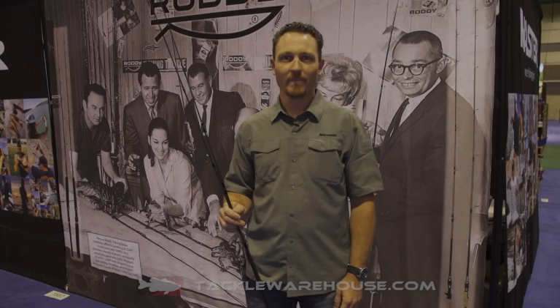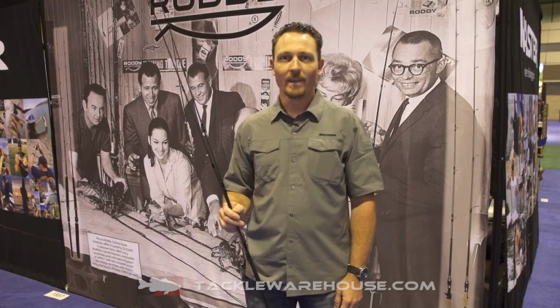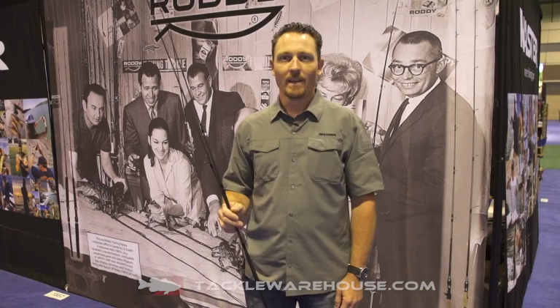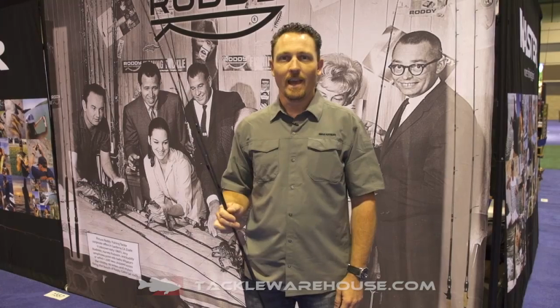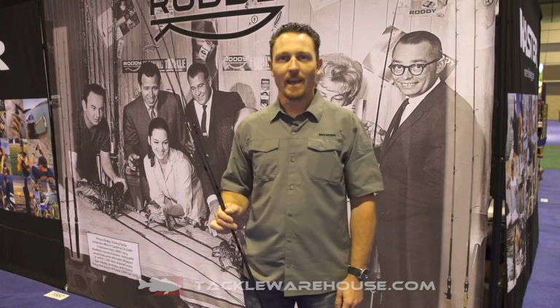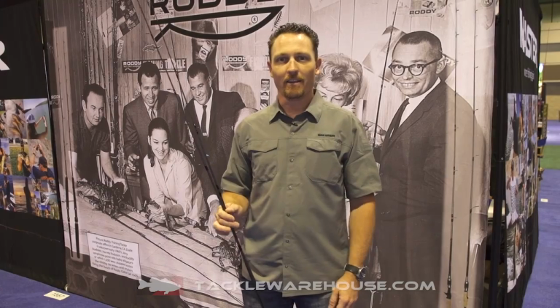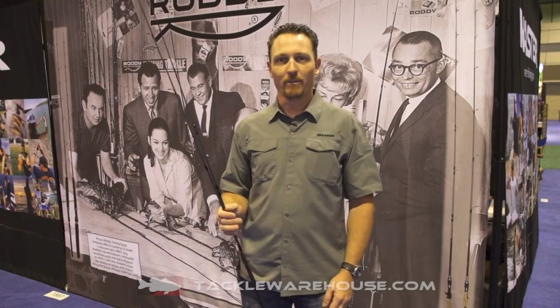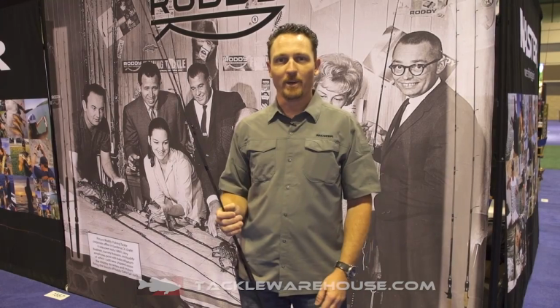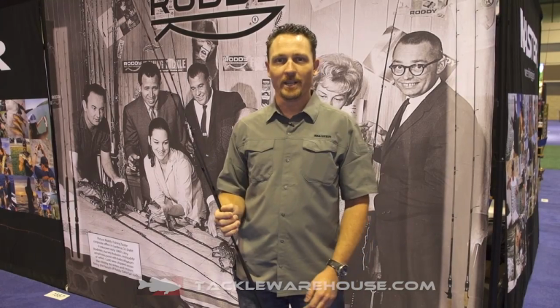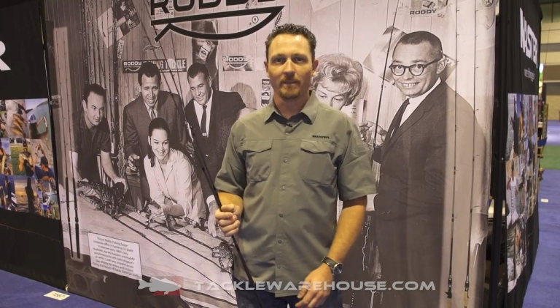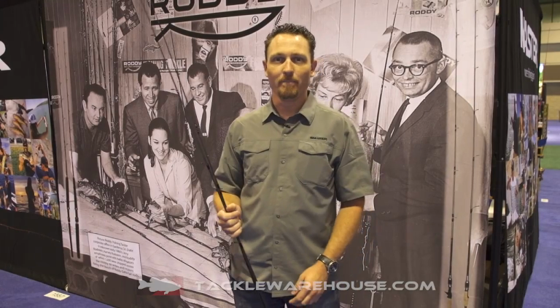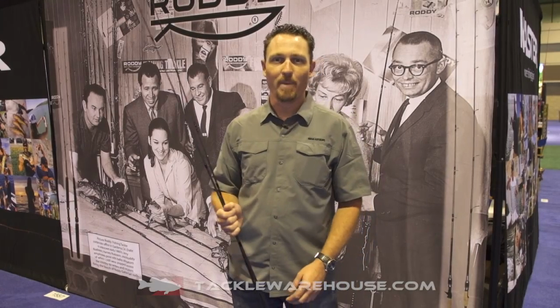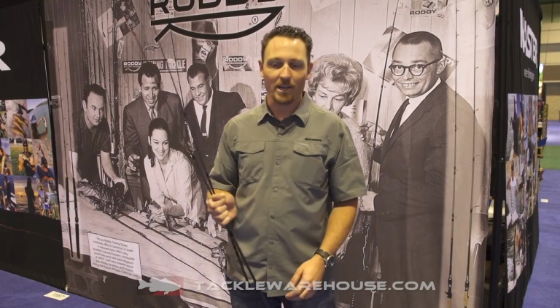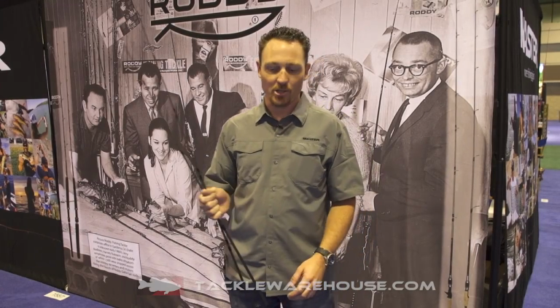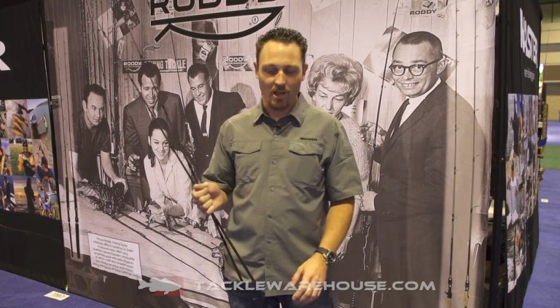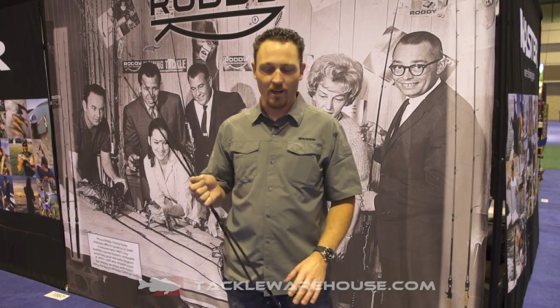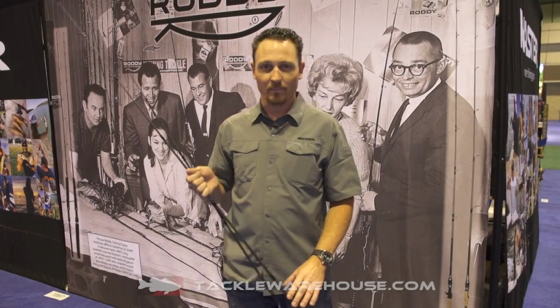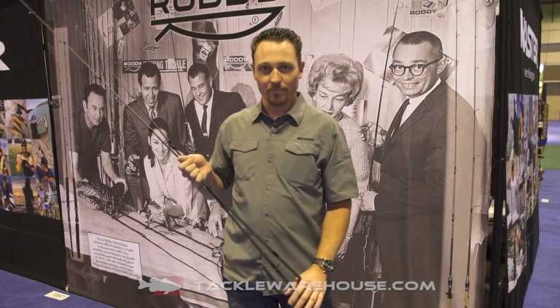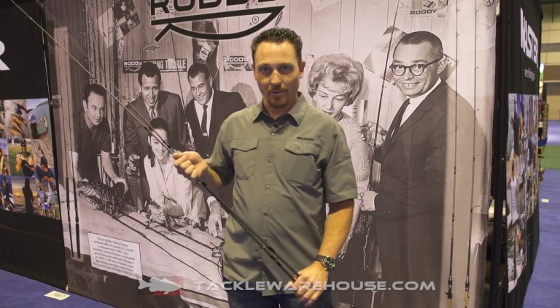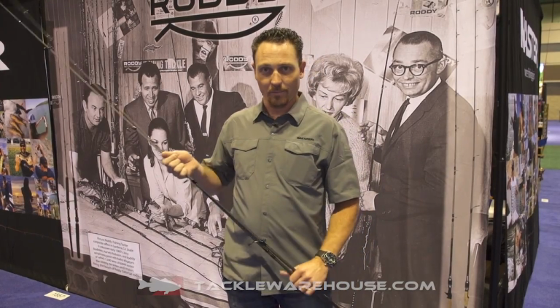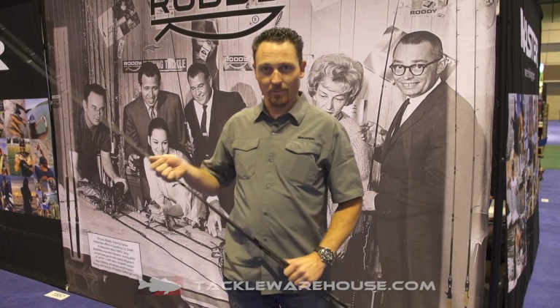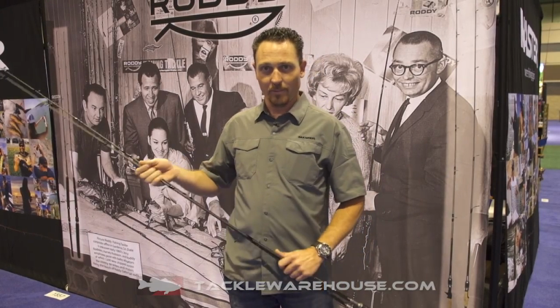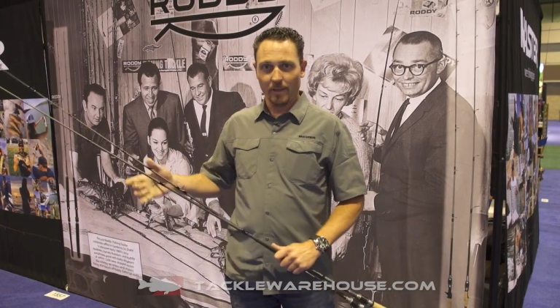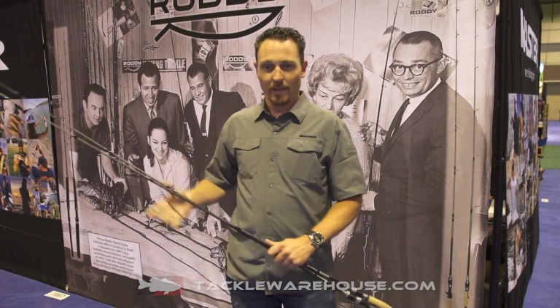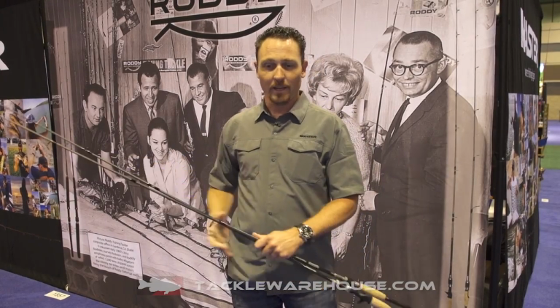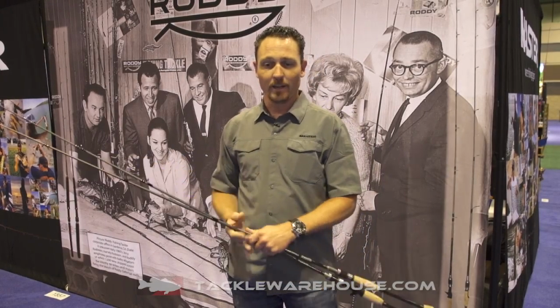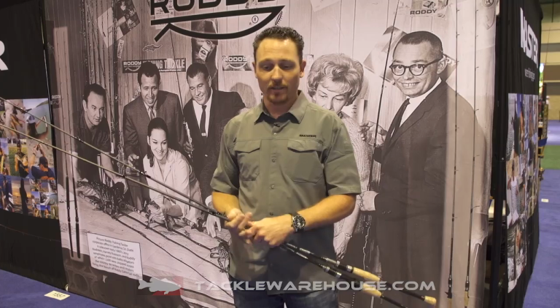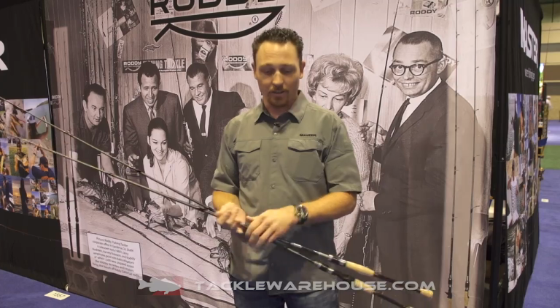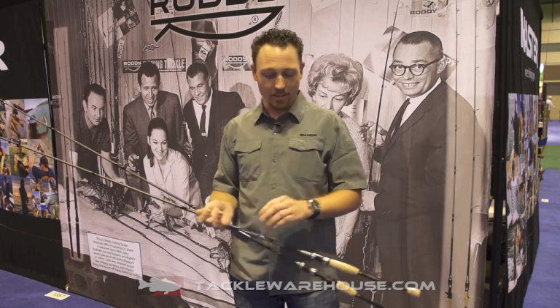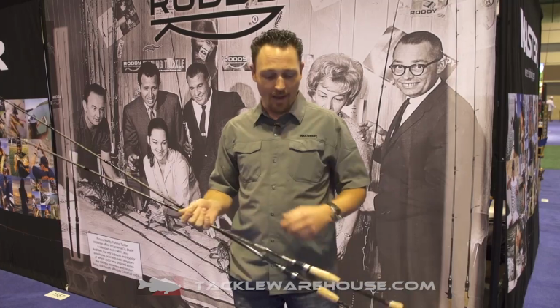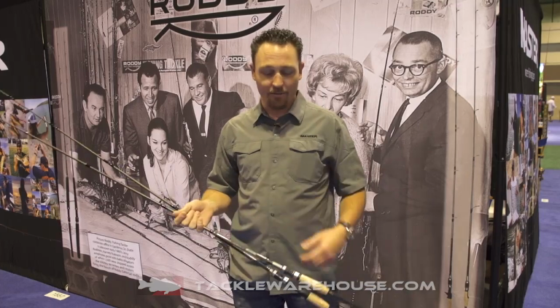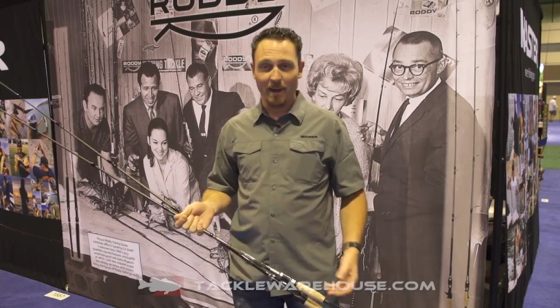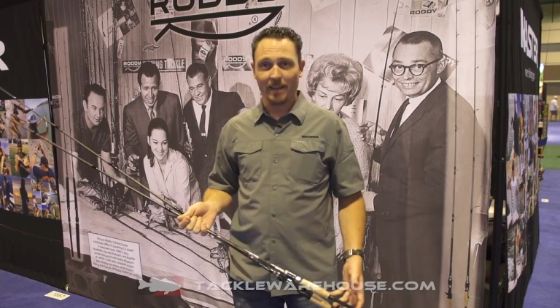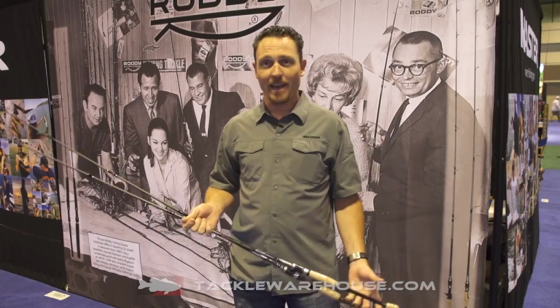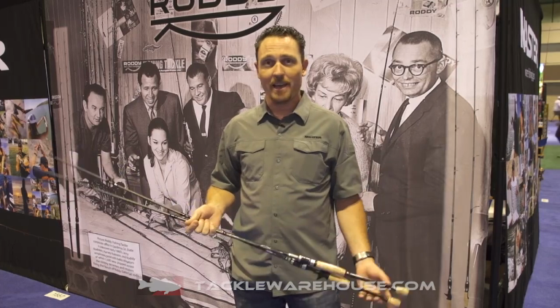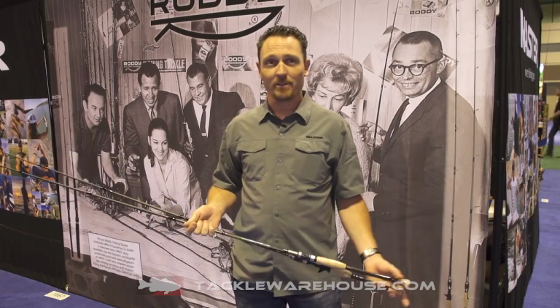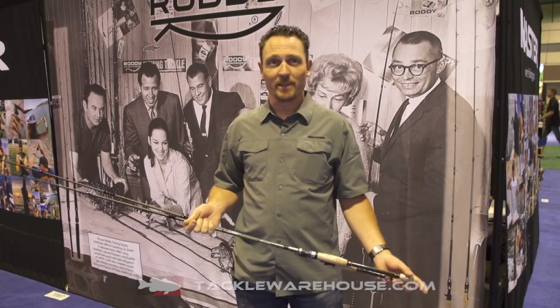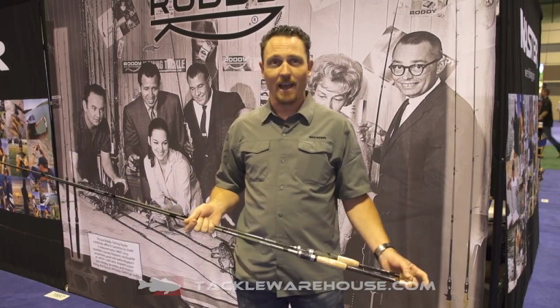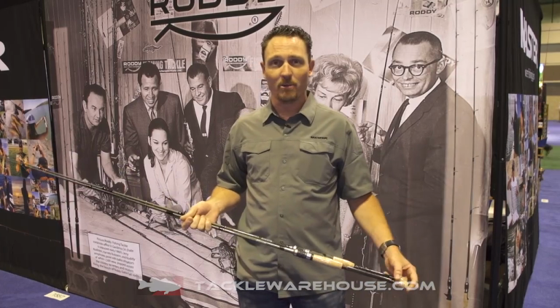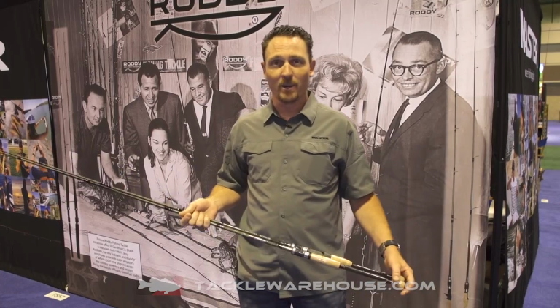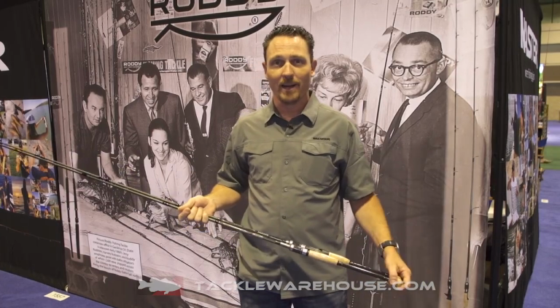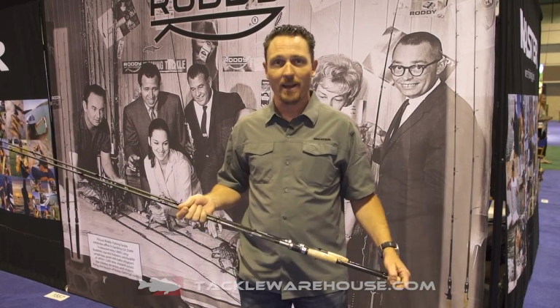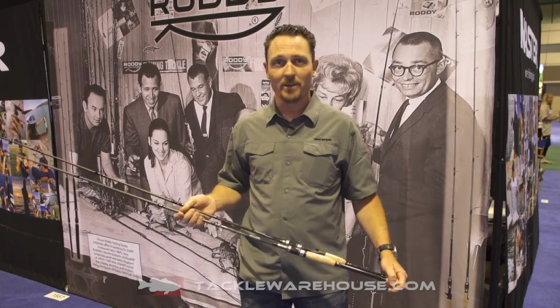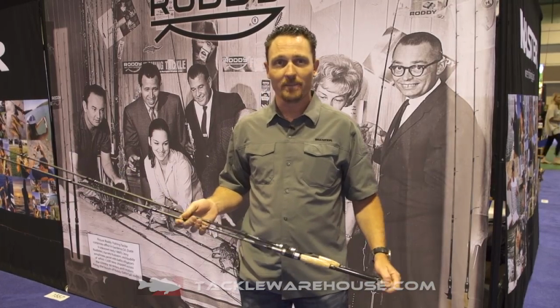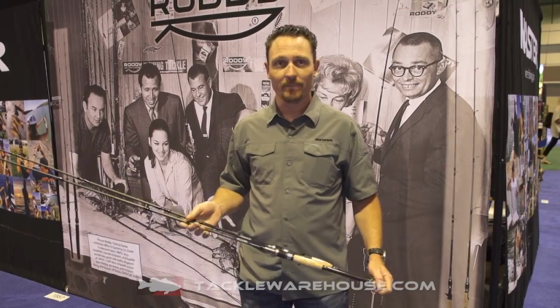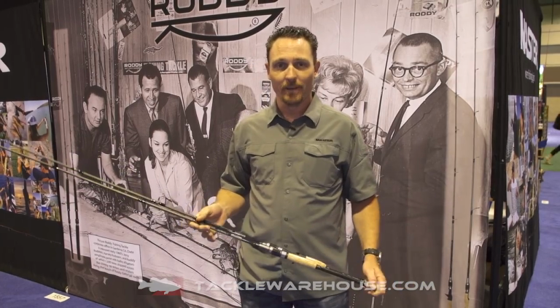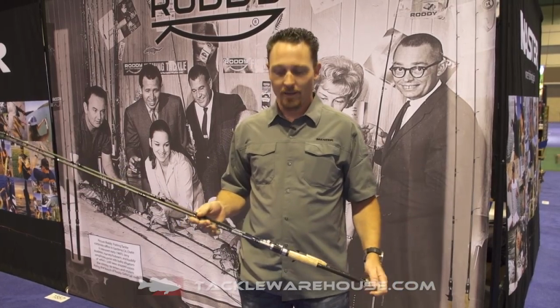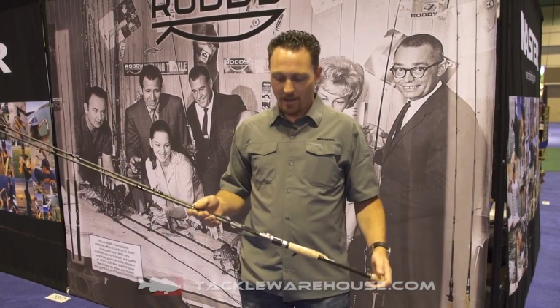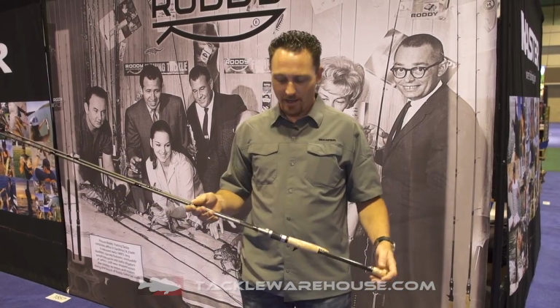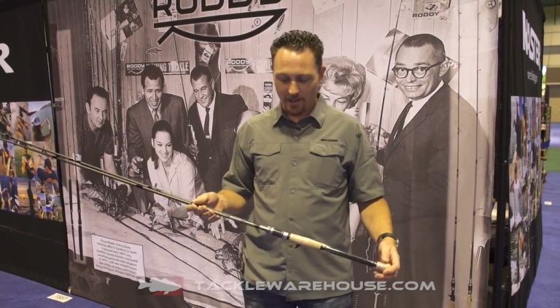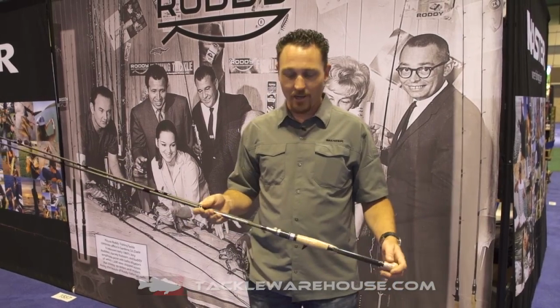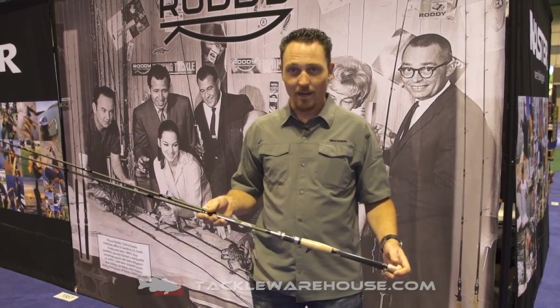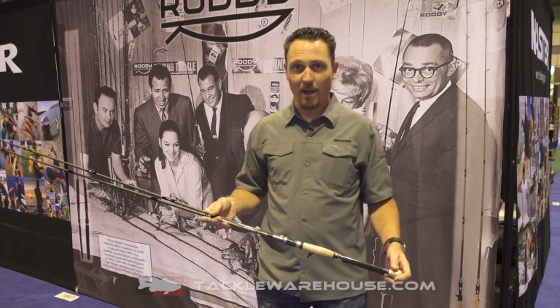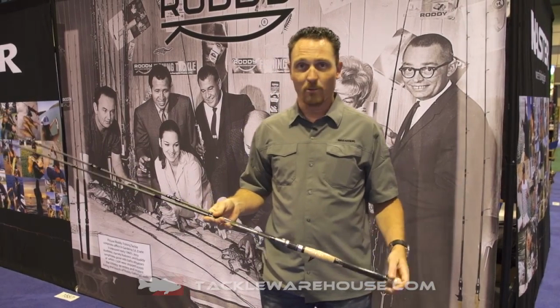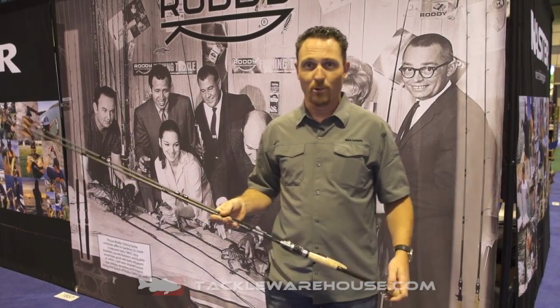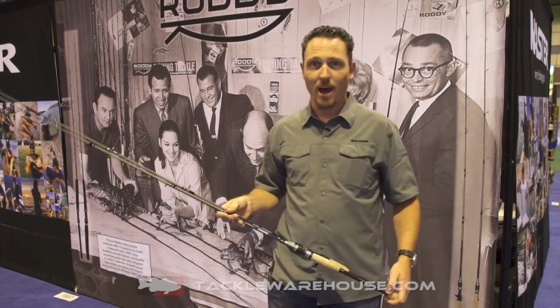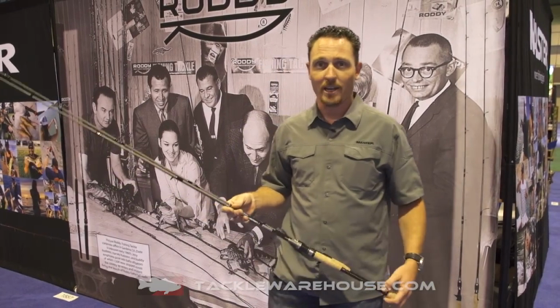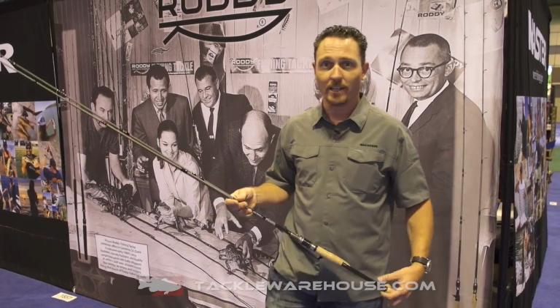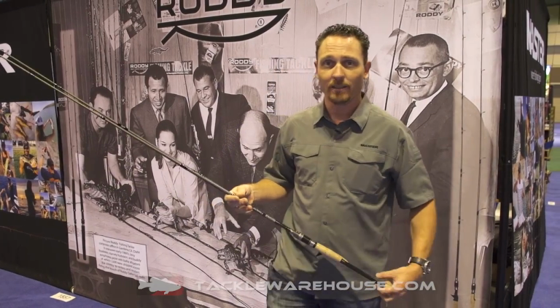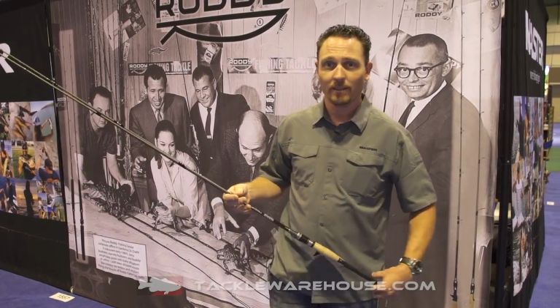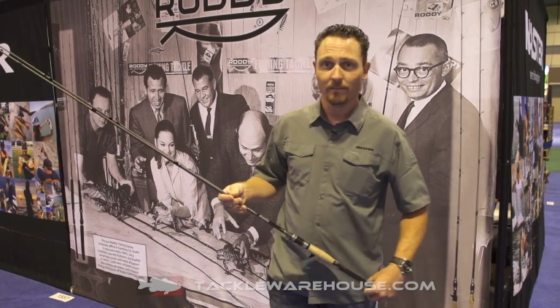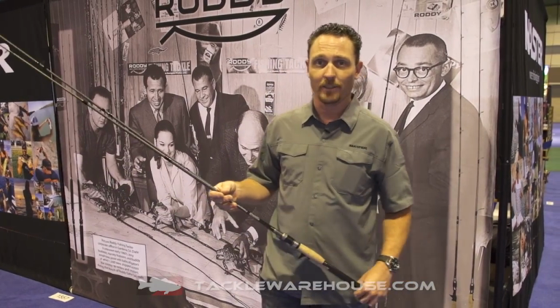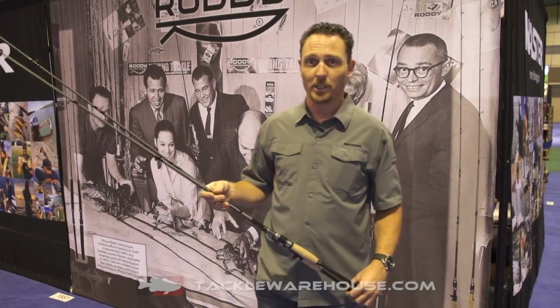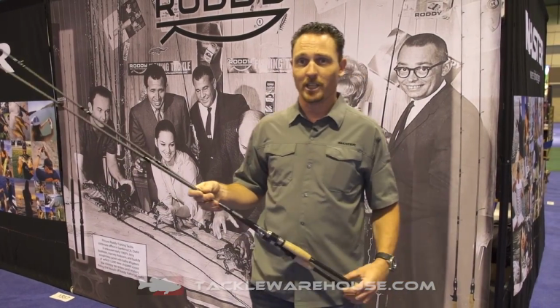Hey everybody, Pat Schlock here, live from ICAST with Tackle Warehouse, here to talk about Roddy Fishing.